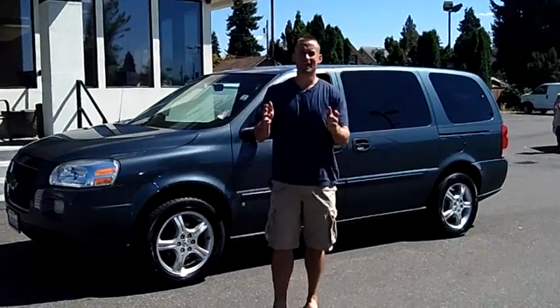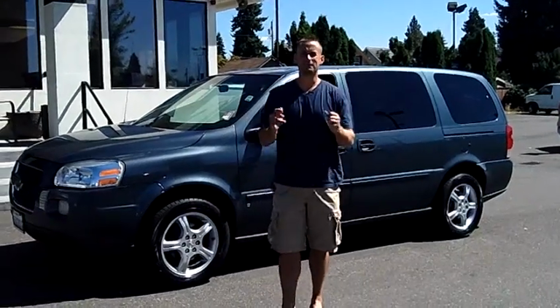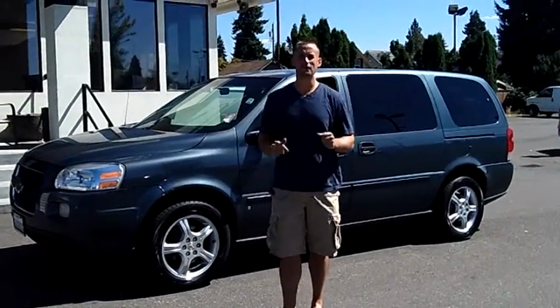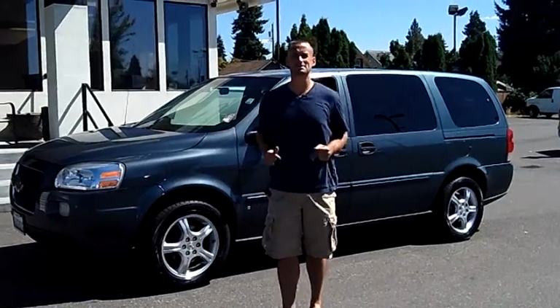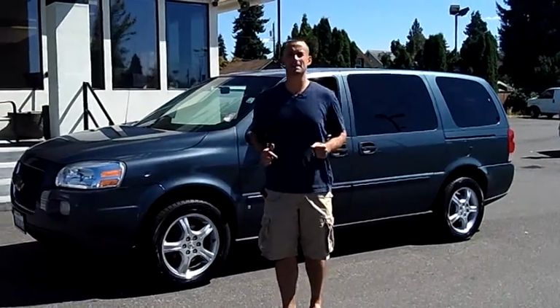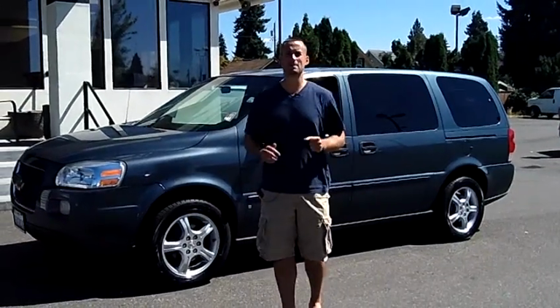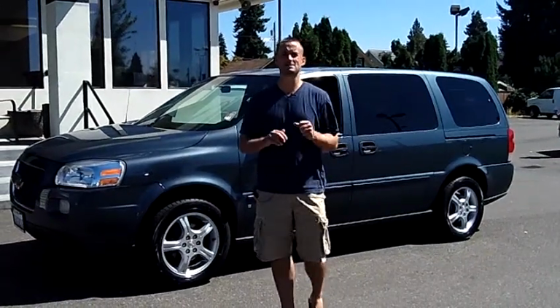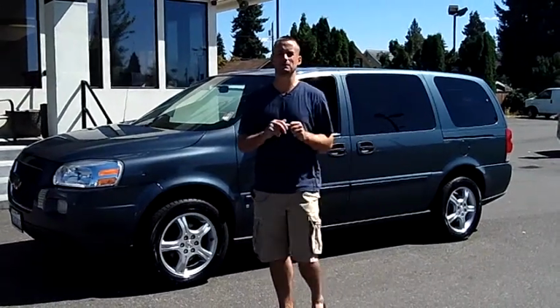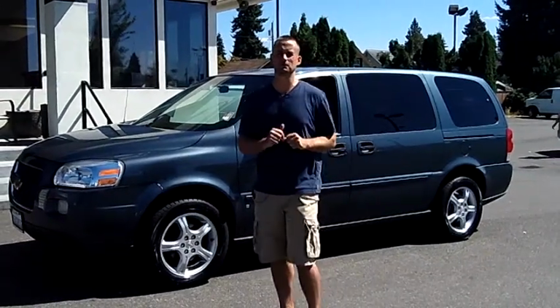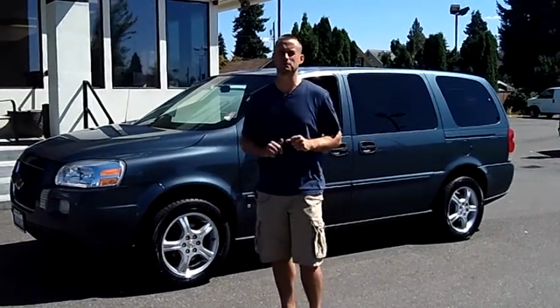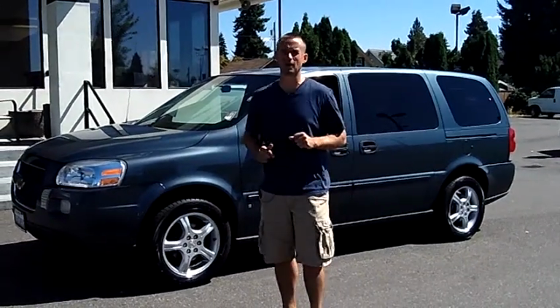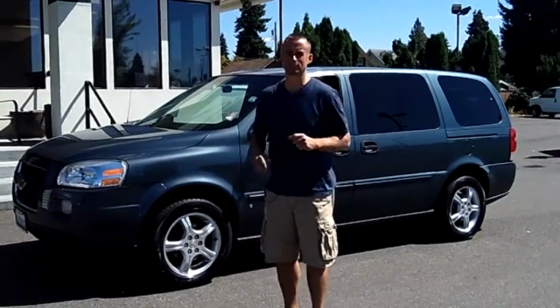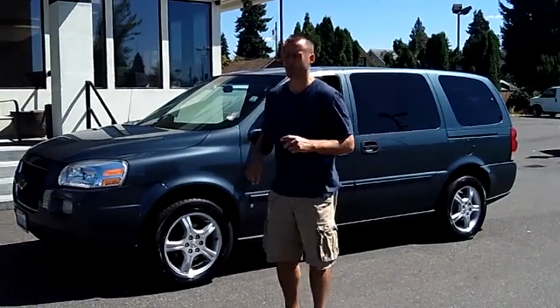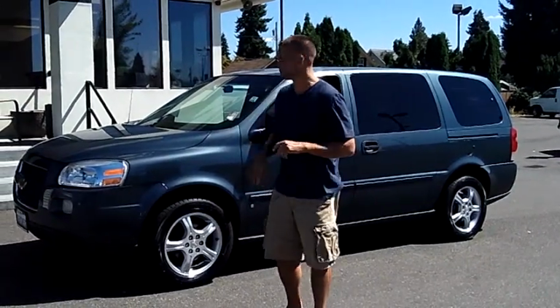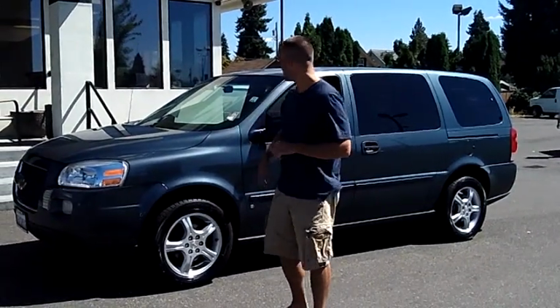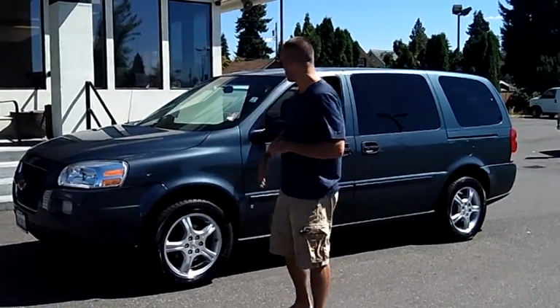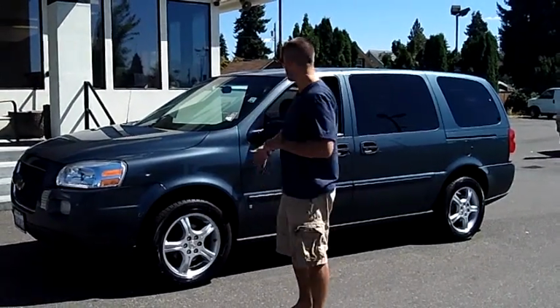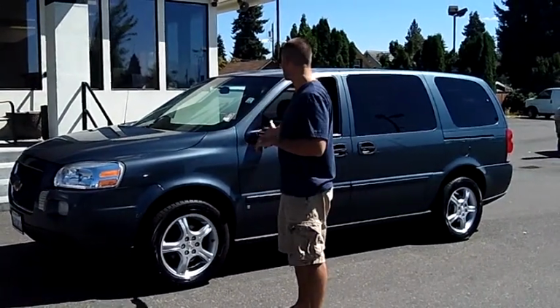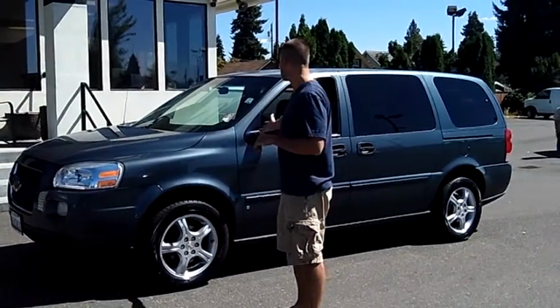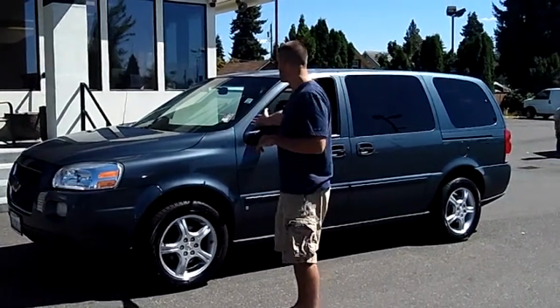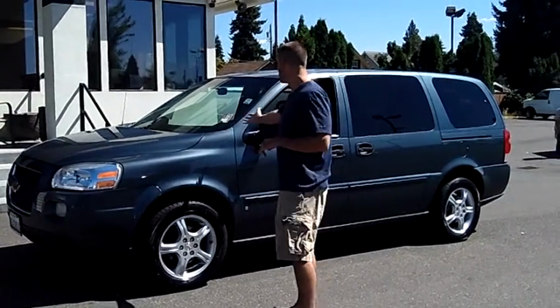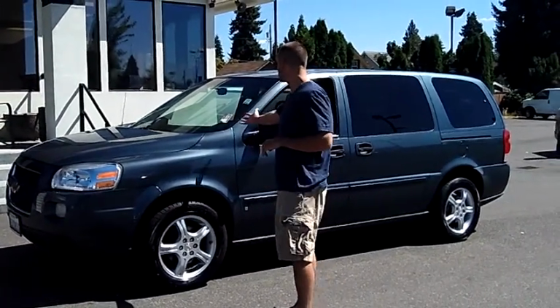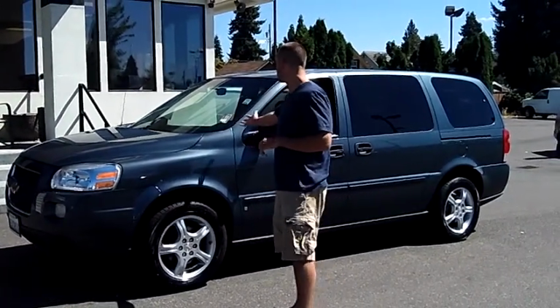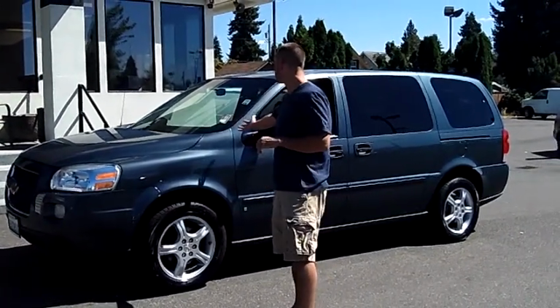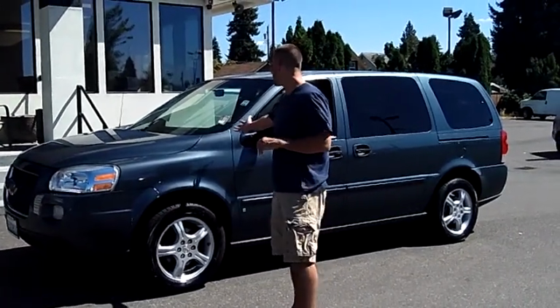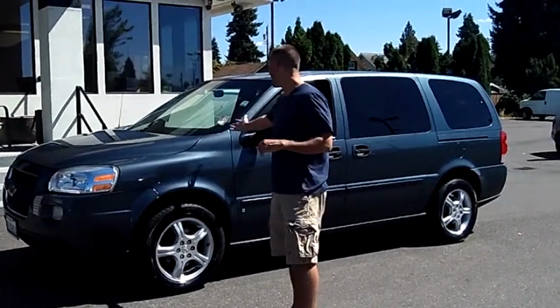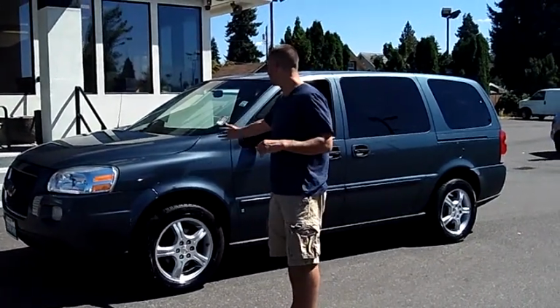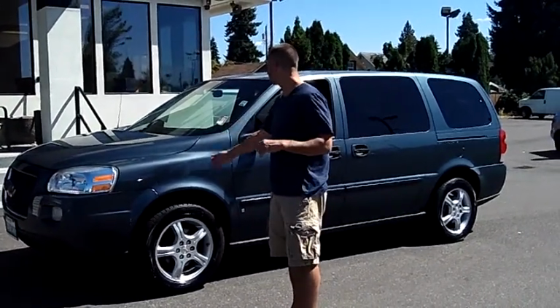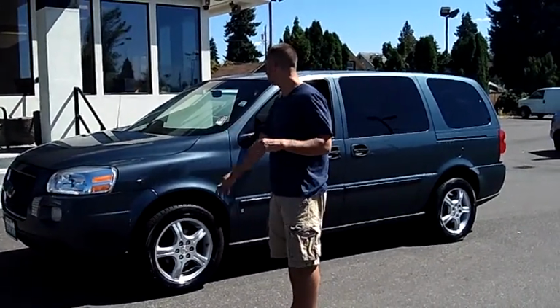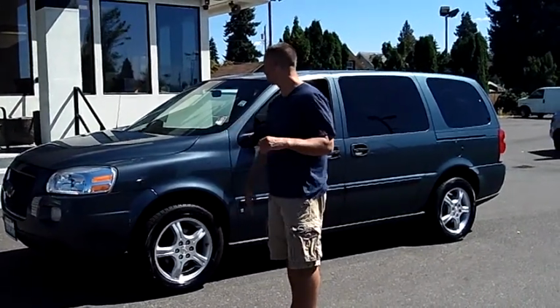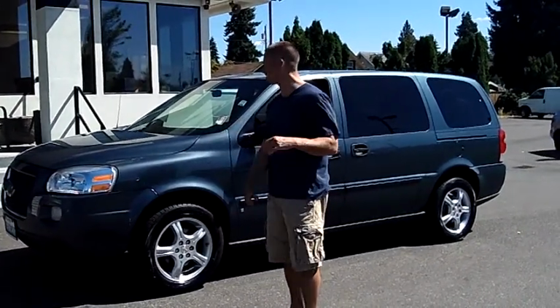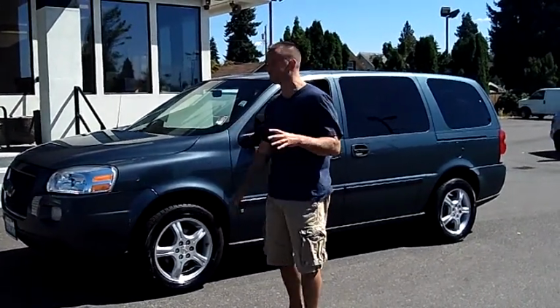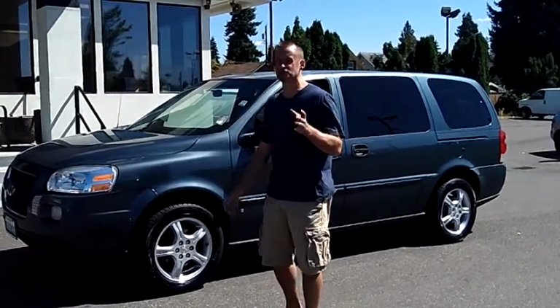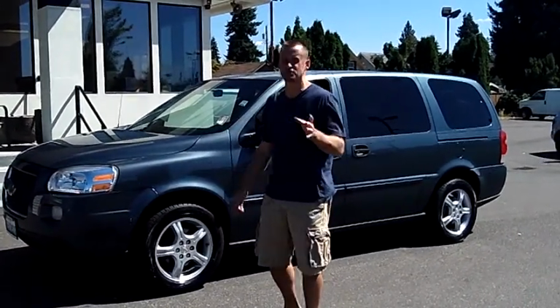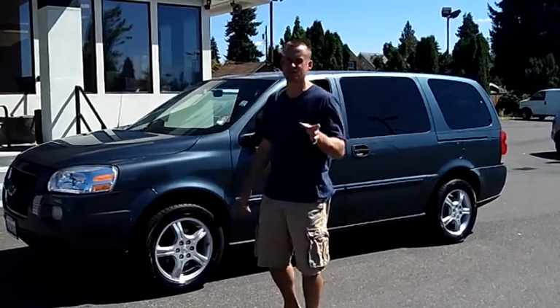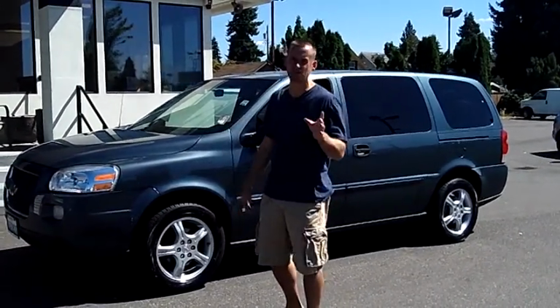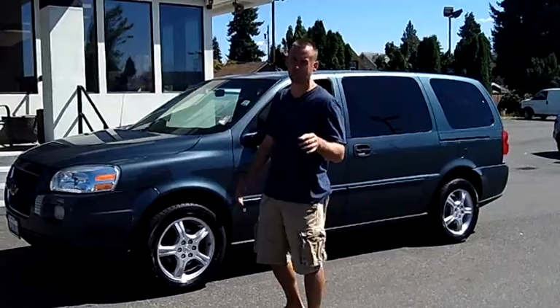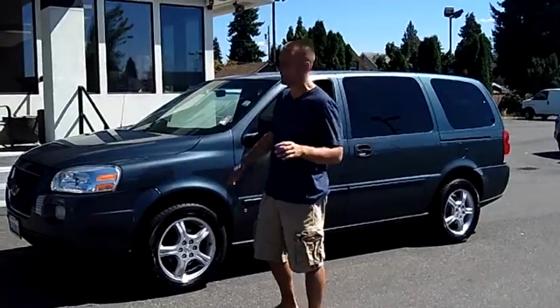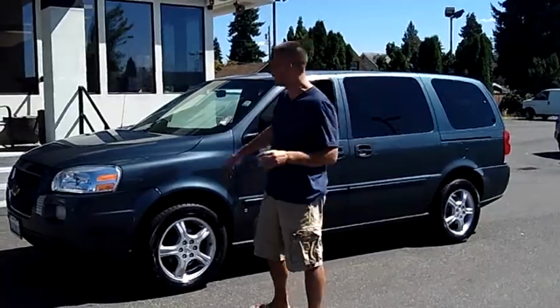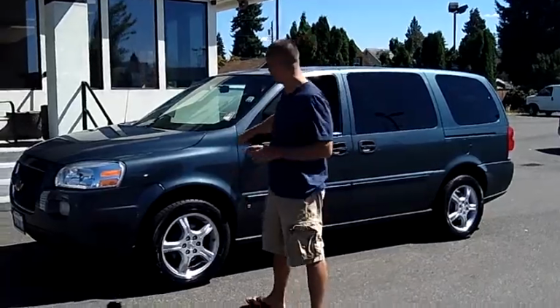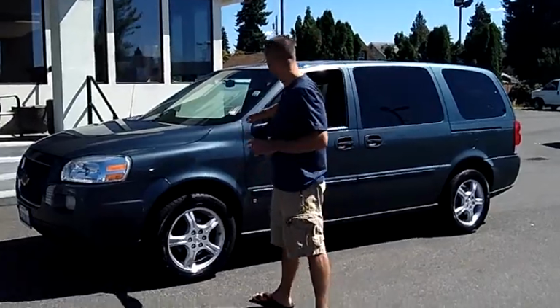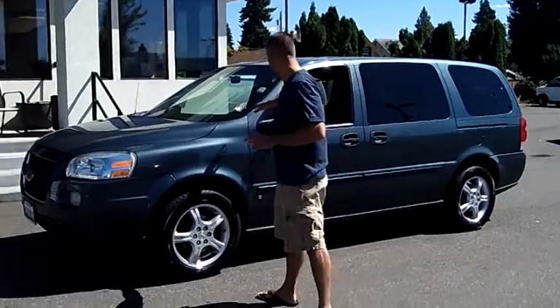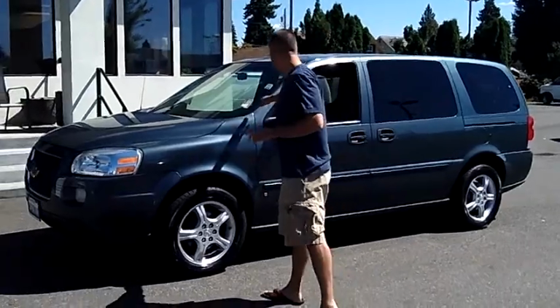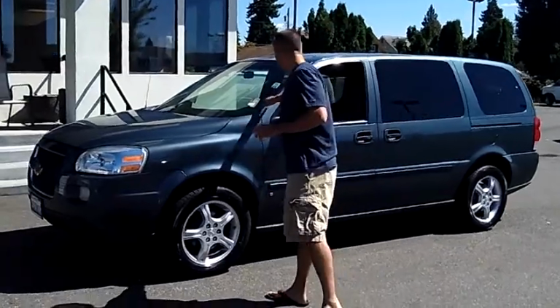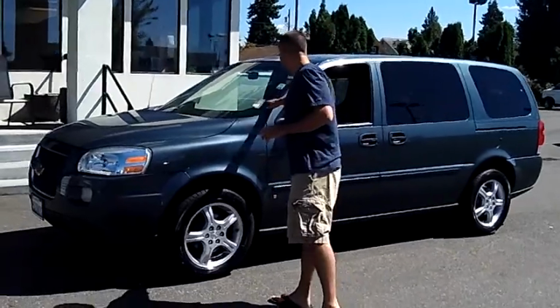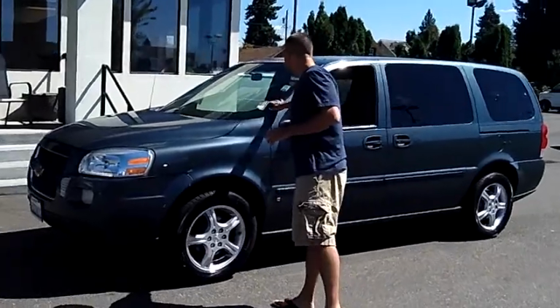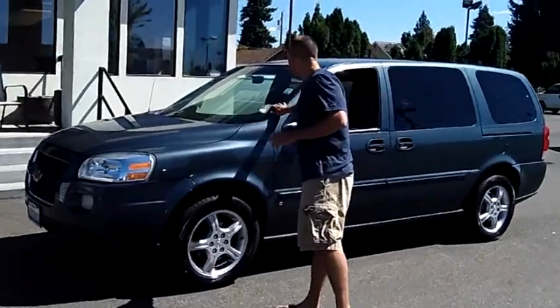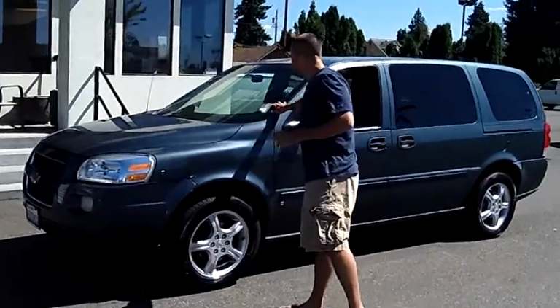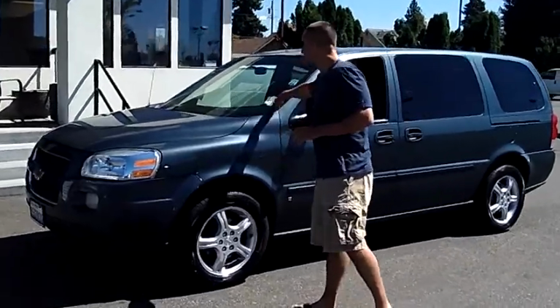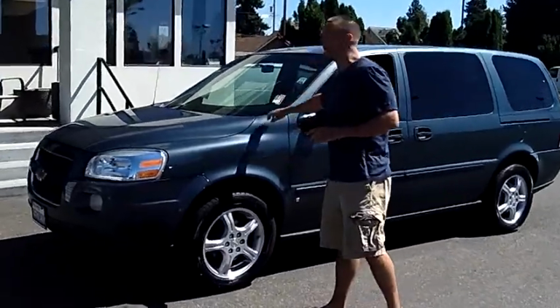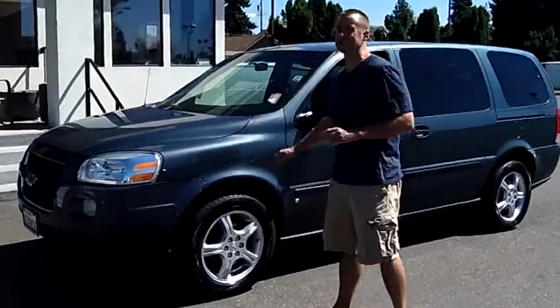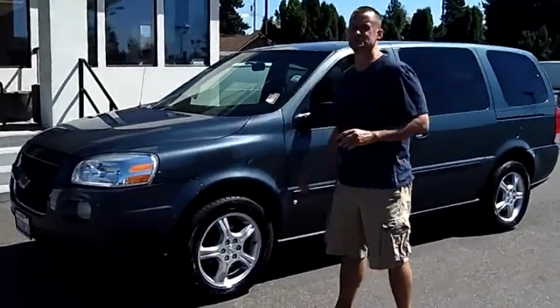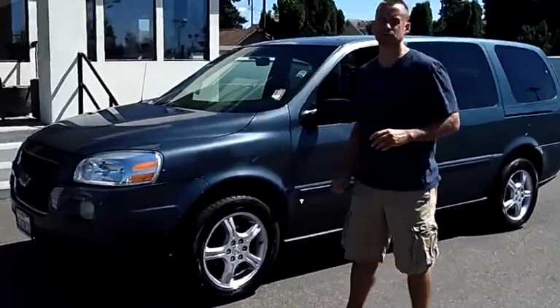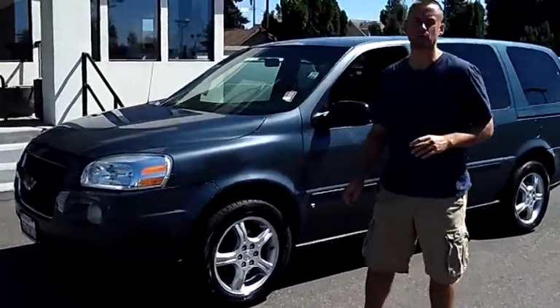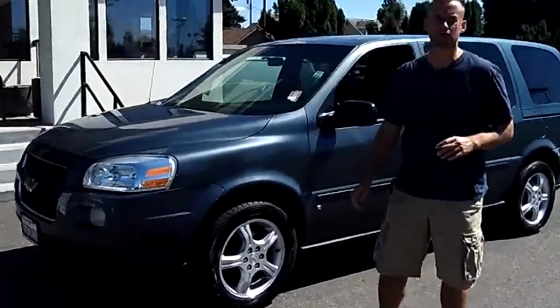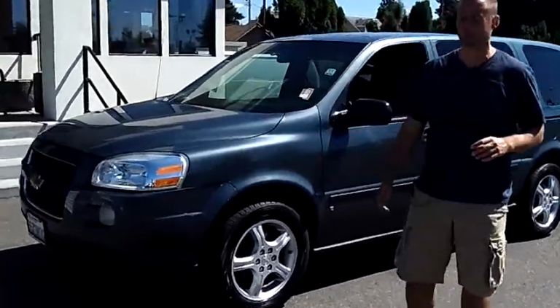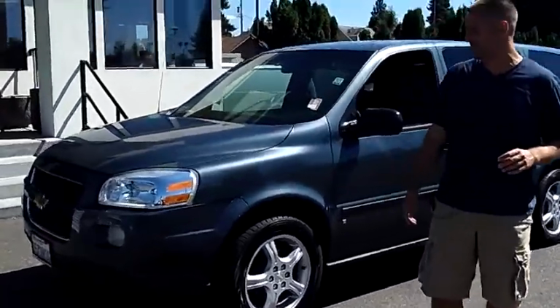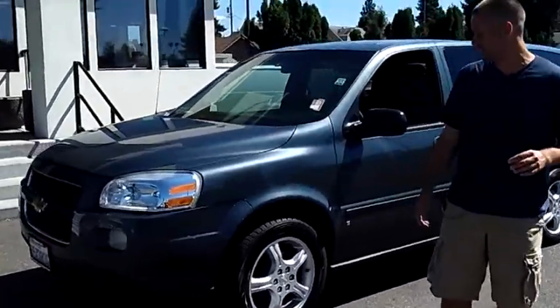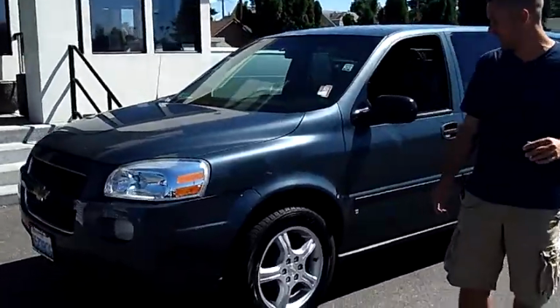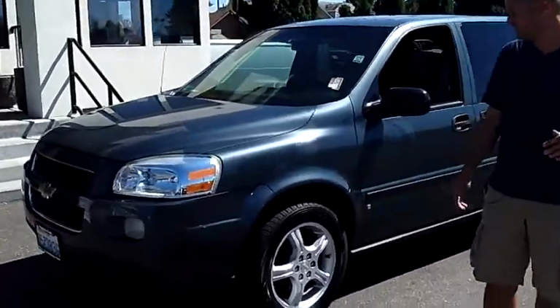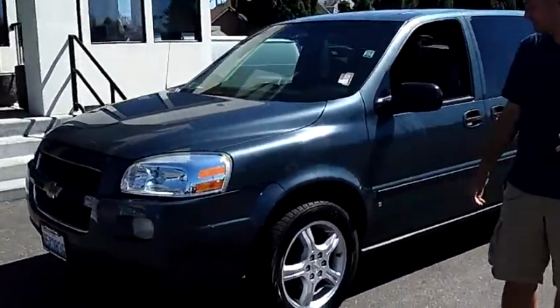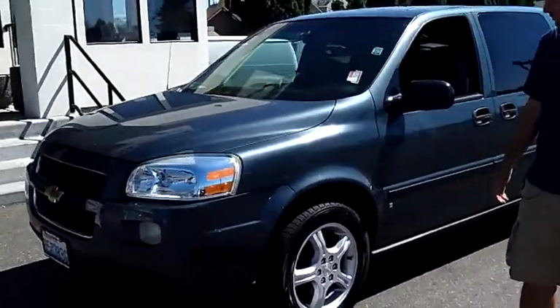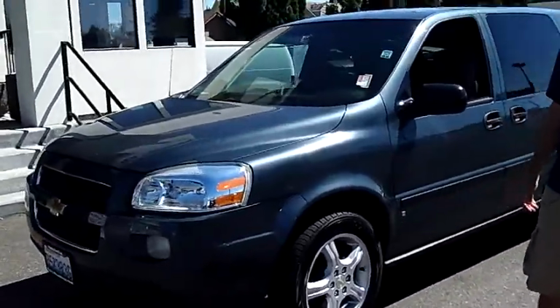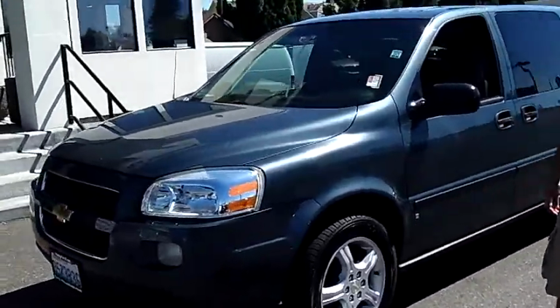Hey folks, Adam Ashby here with P.O.B. Car & Truck. I'd like to show you our 2007 Chevy Uplander, stock number 90392.